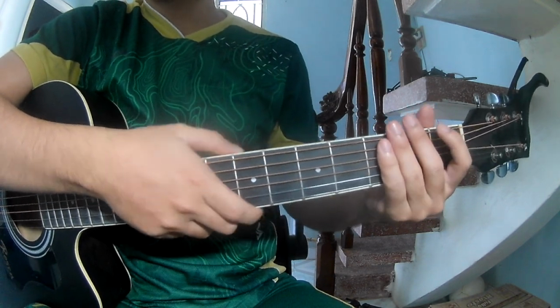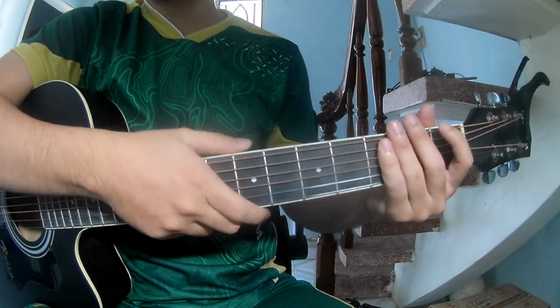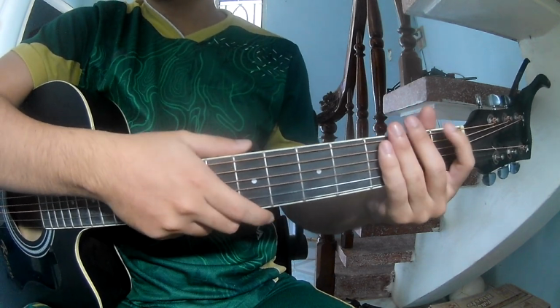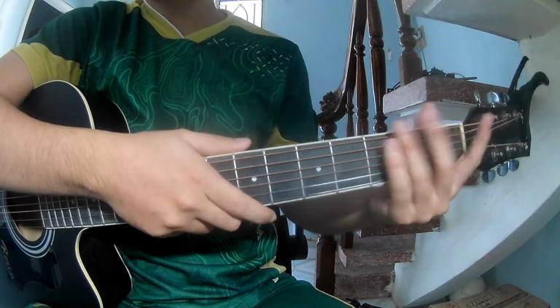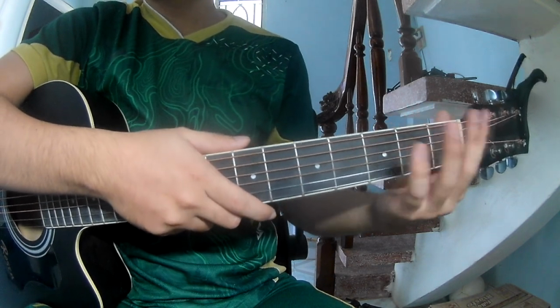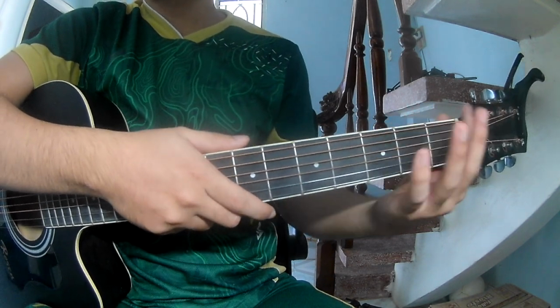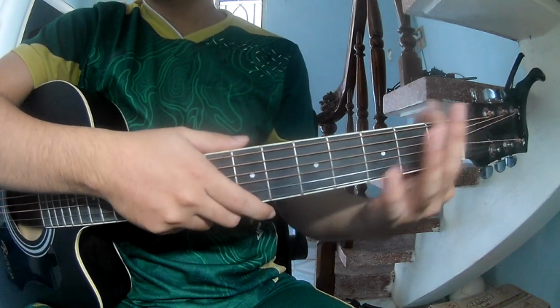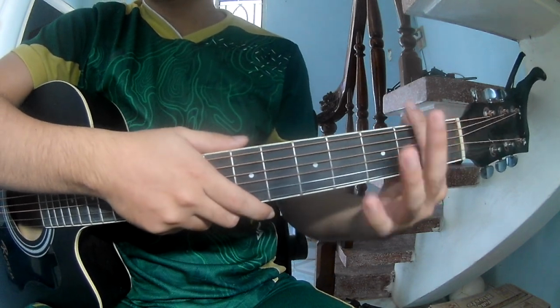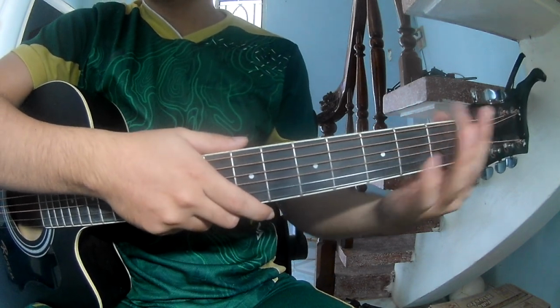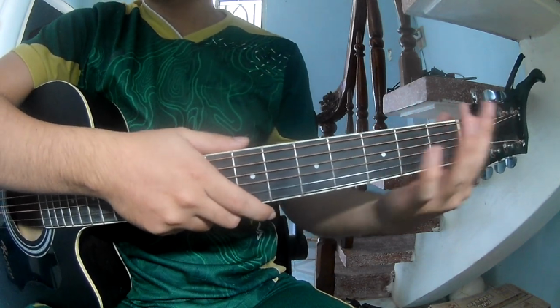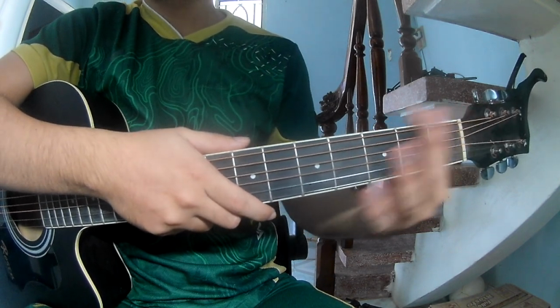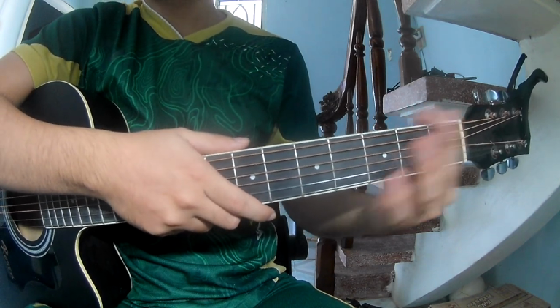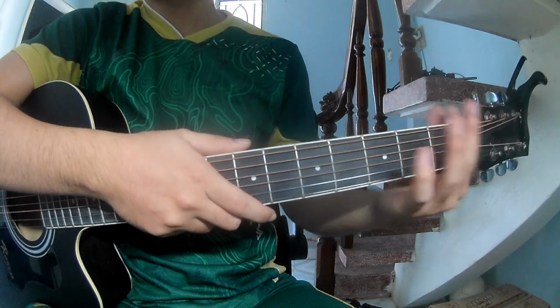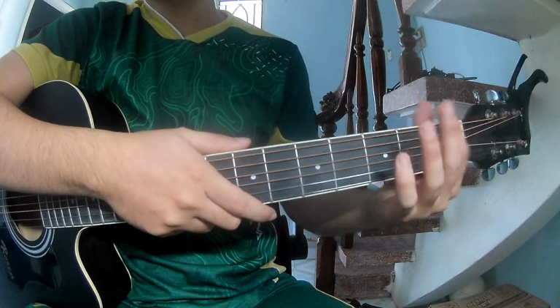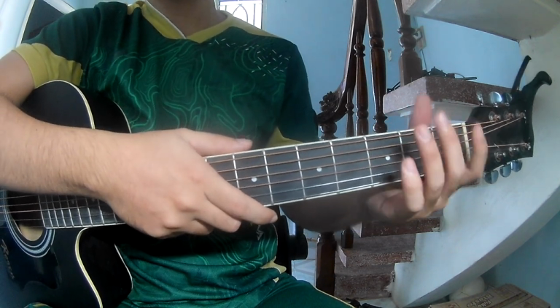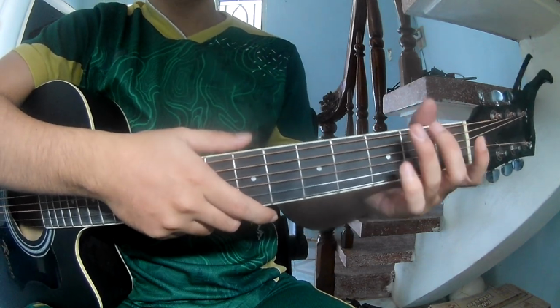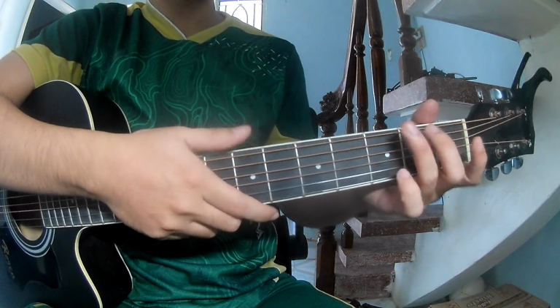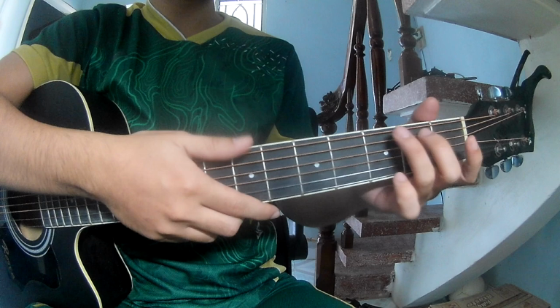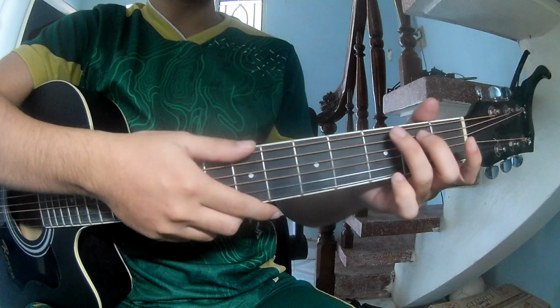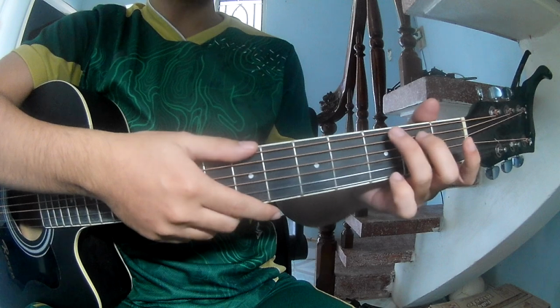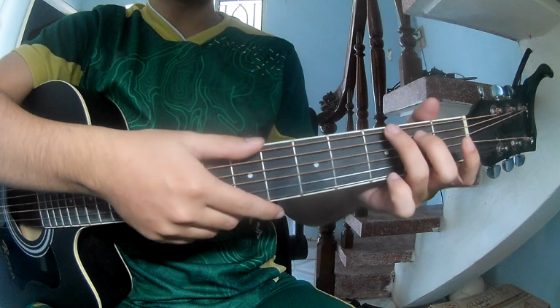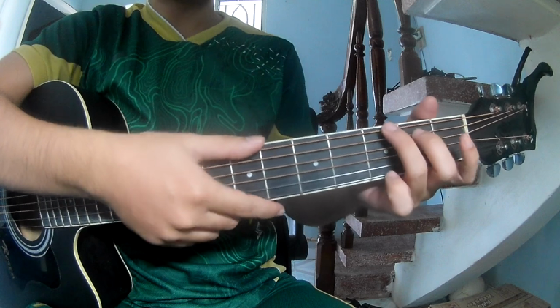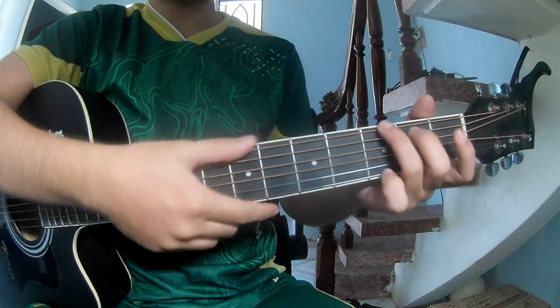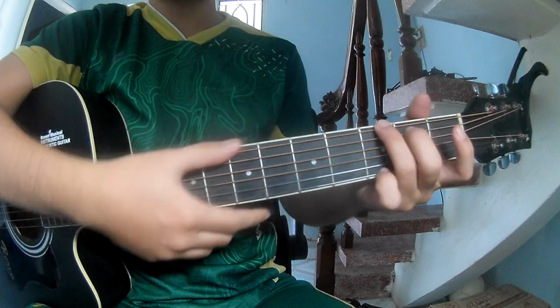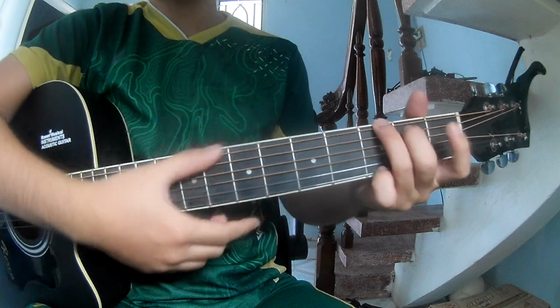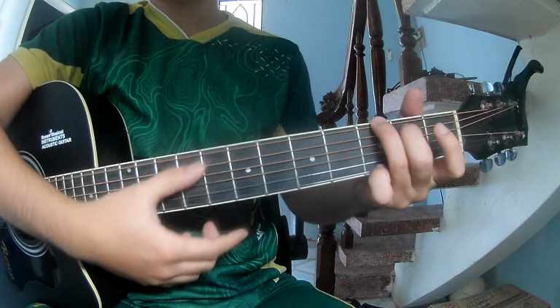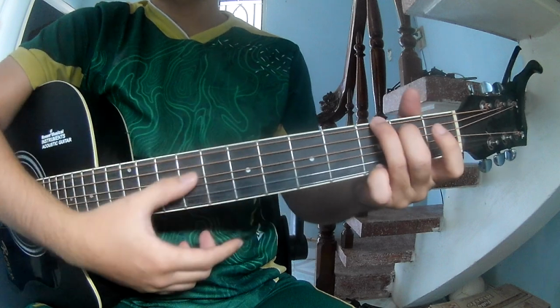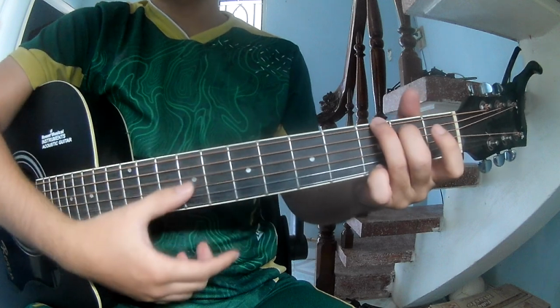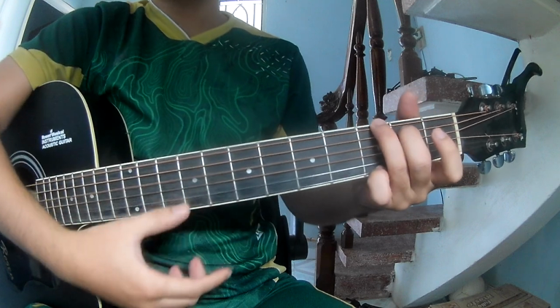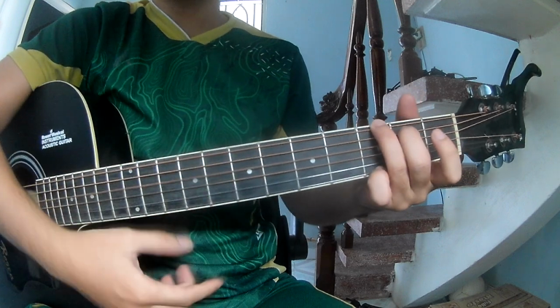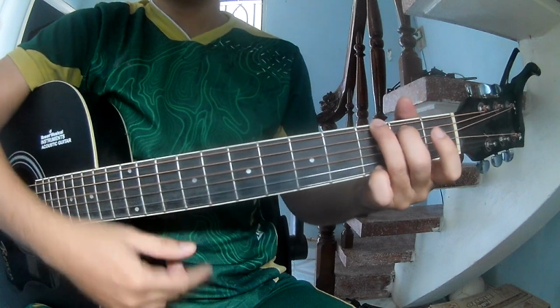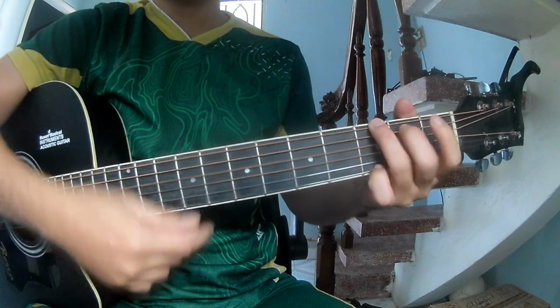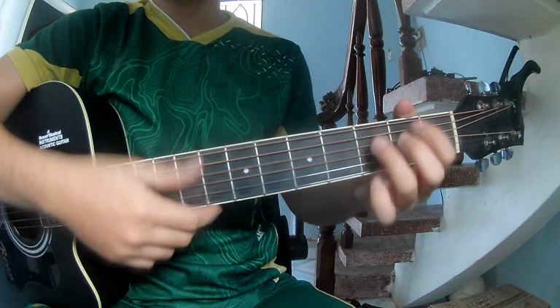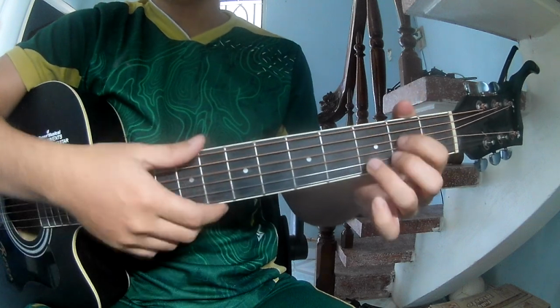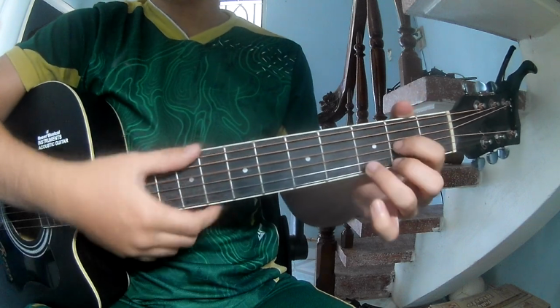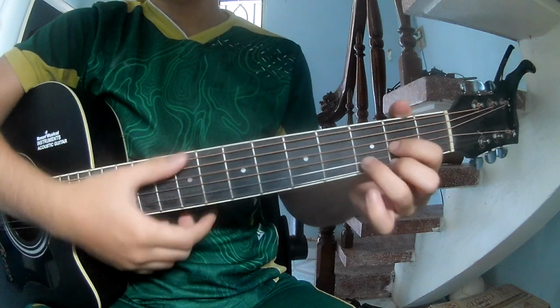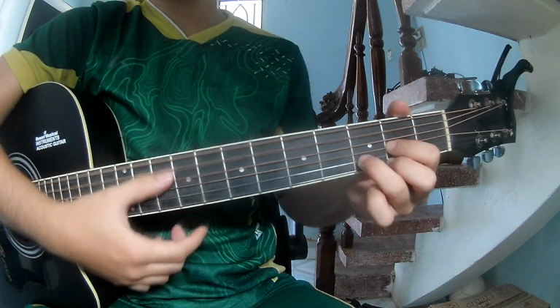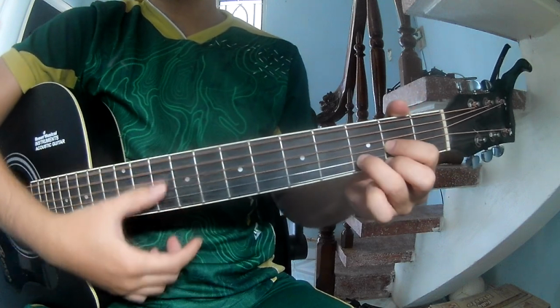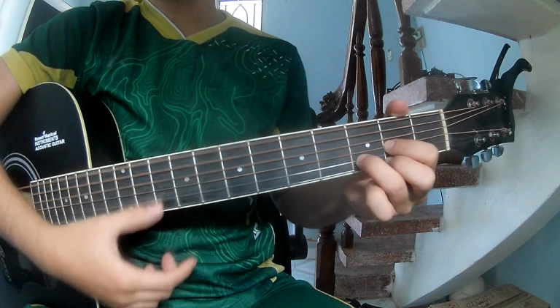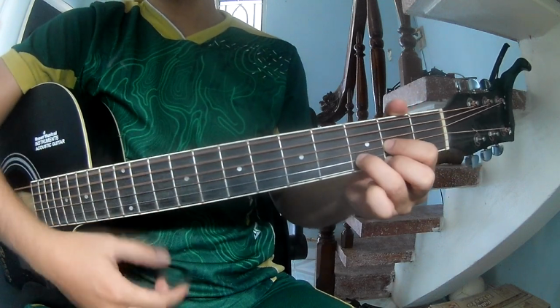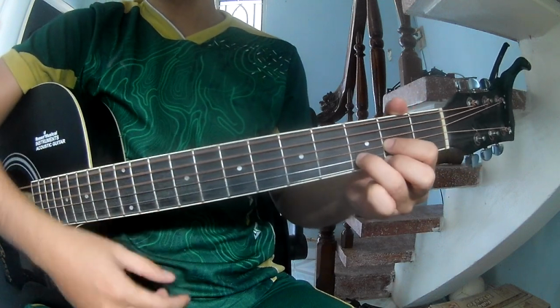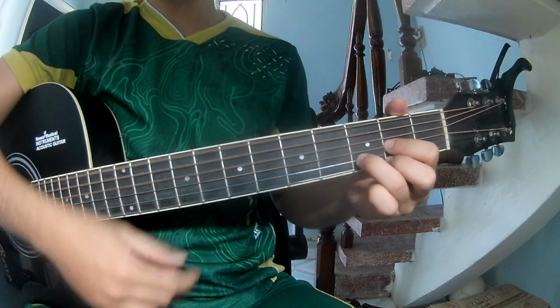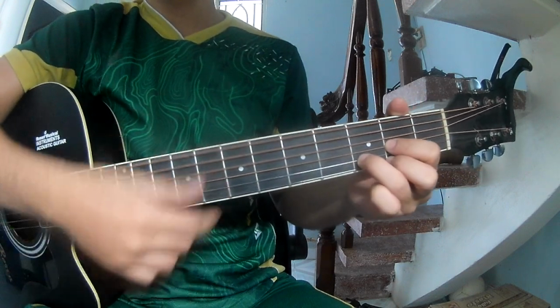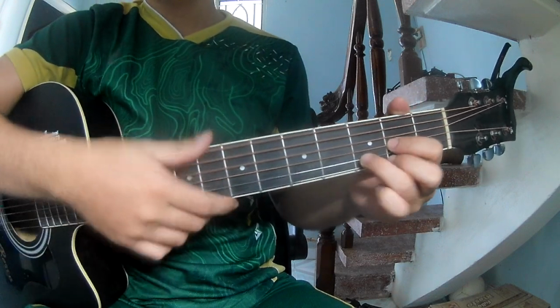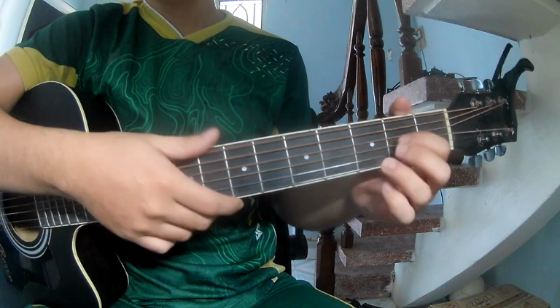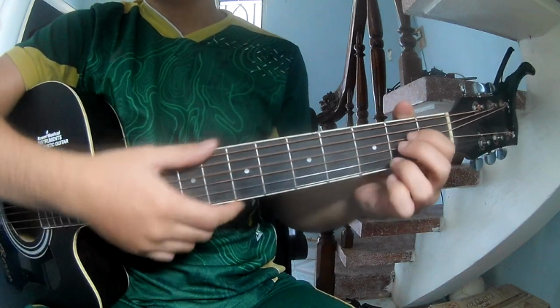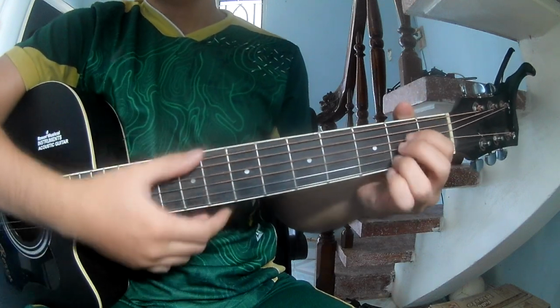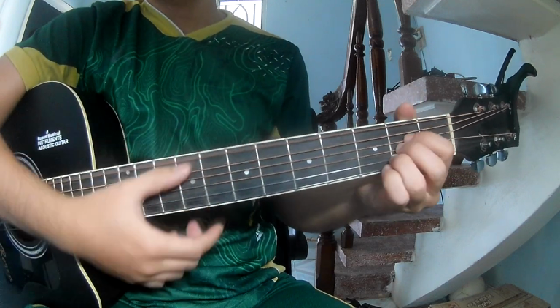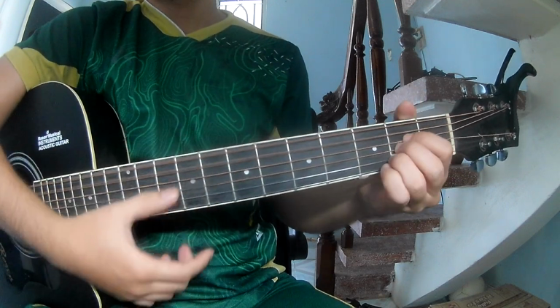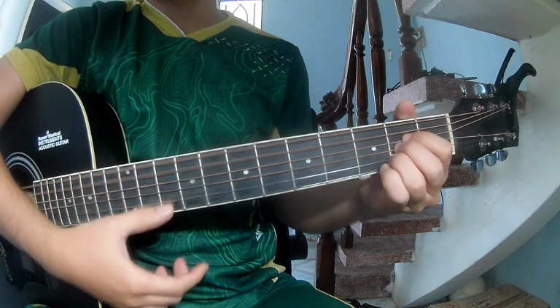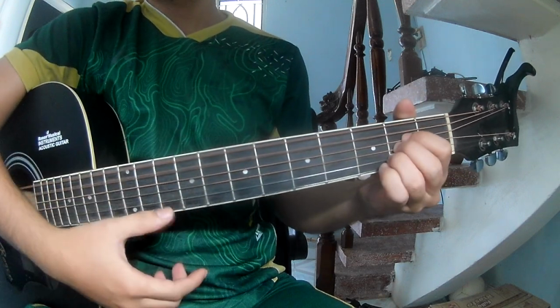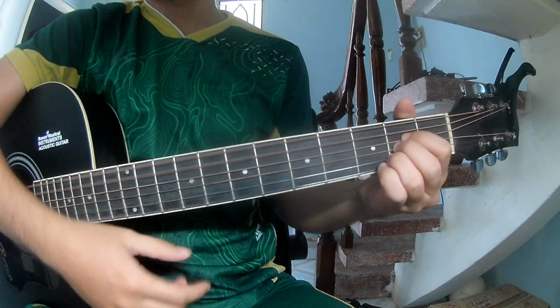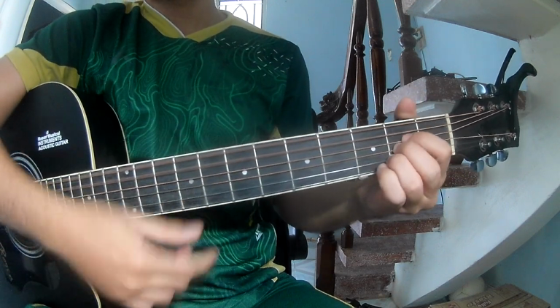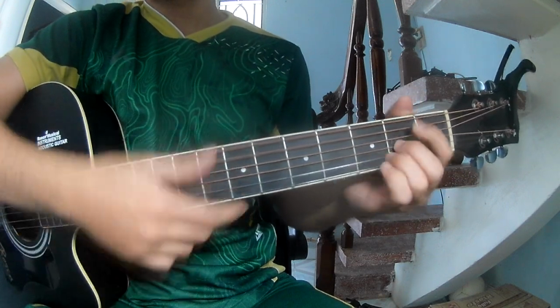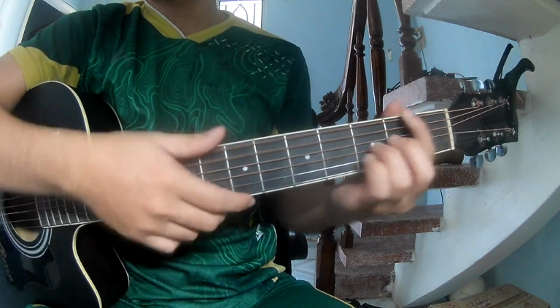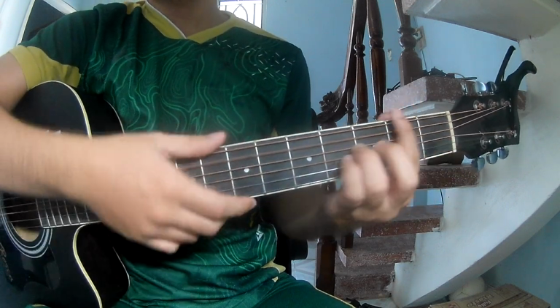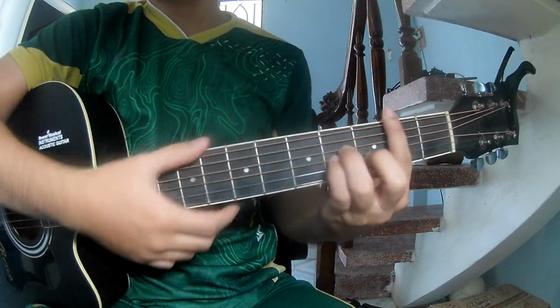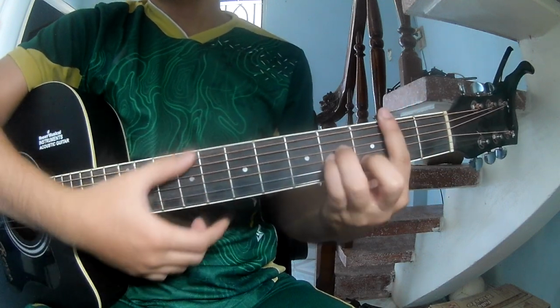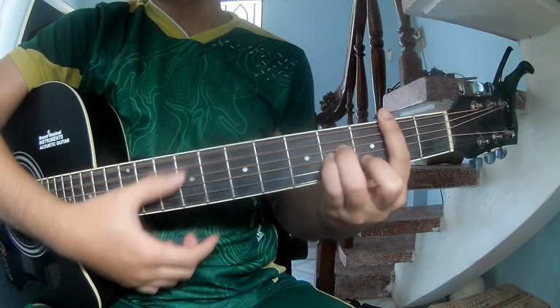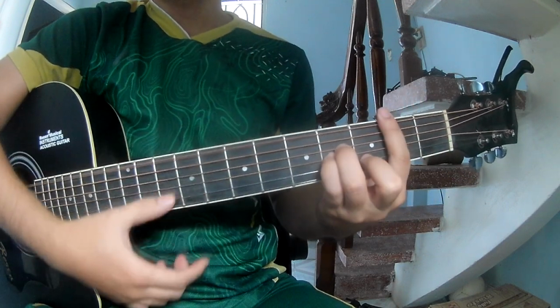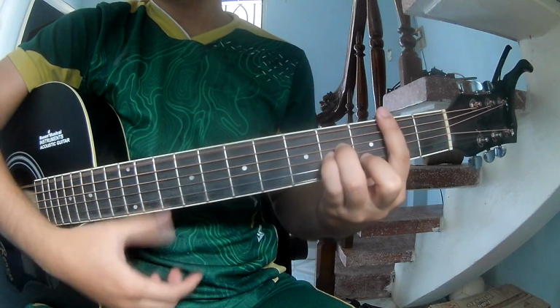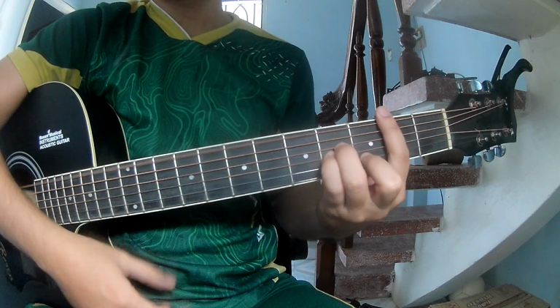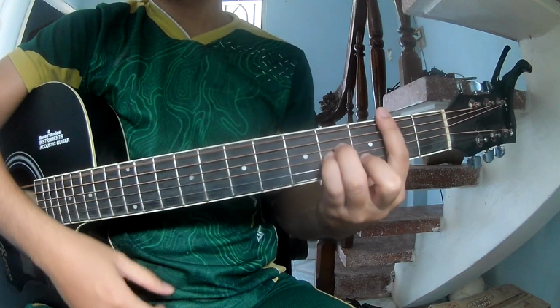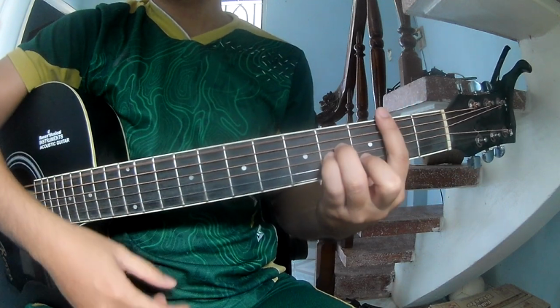First, from the capo, the tuning for the song is R-G-D-A-N-E-M.